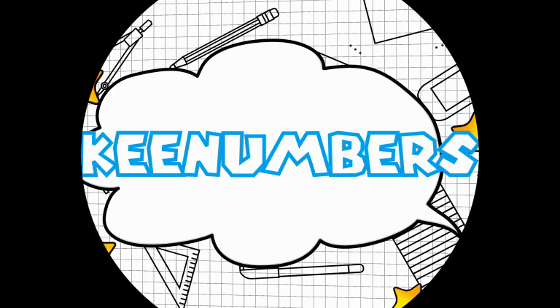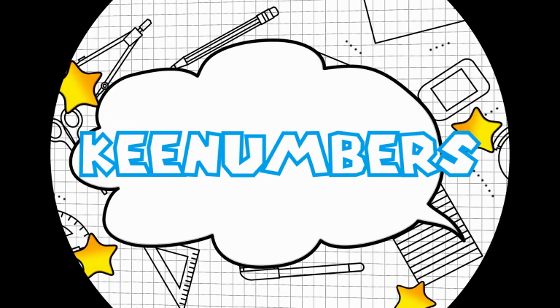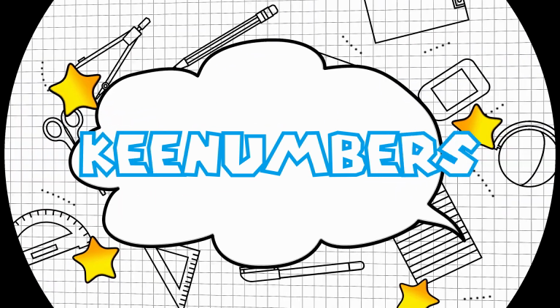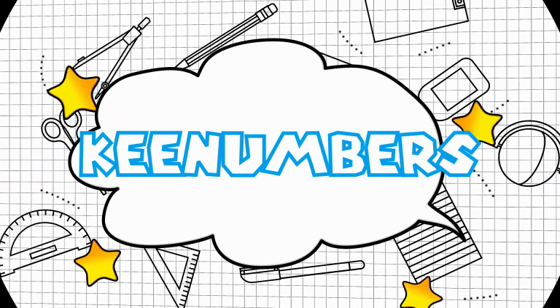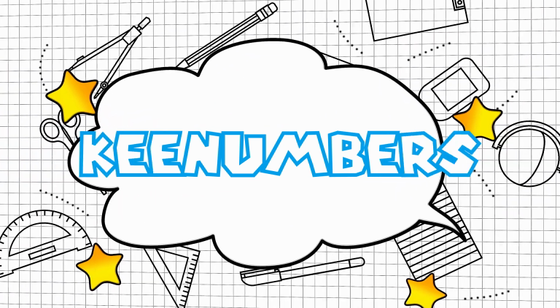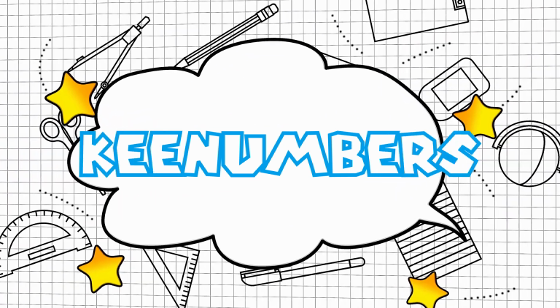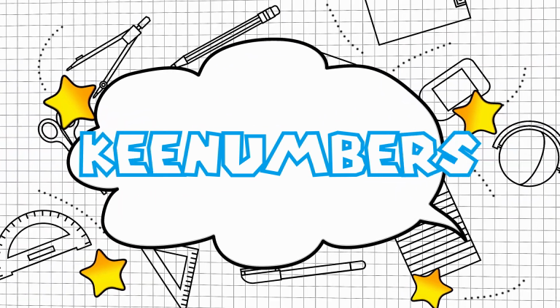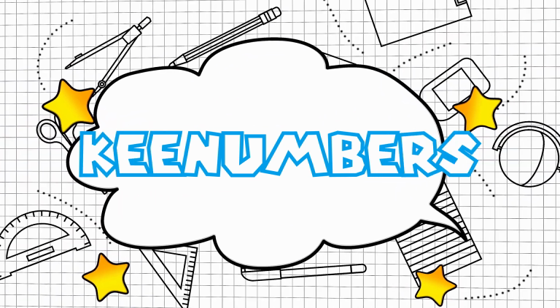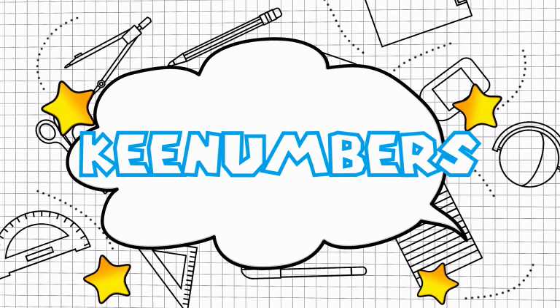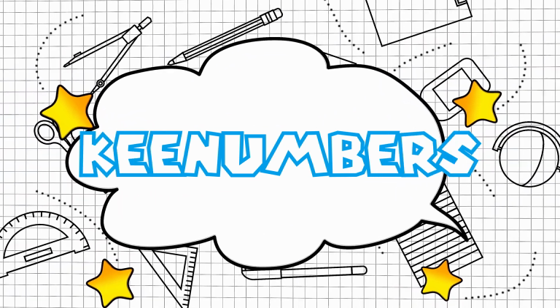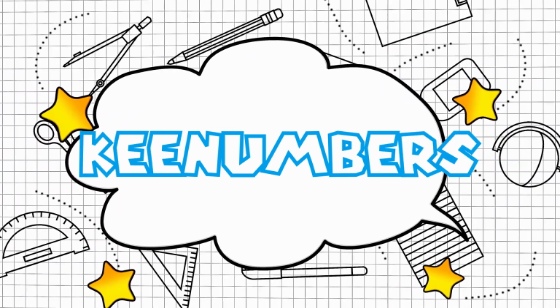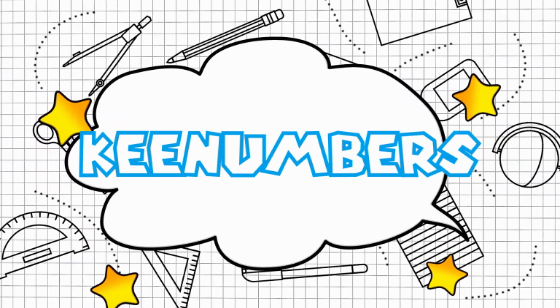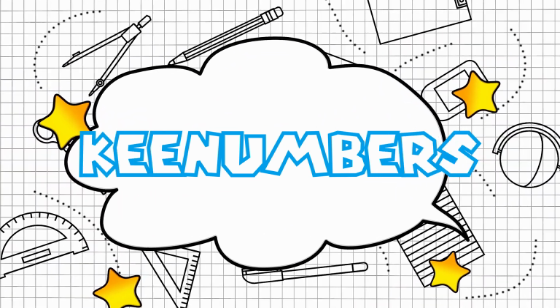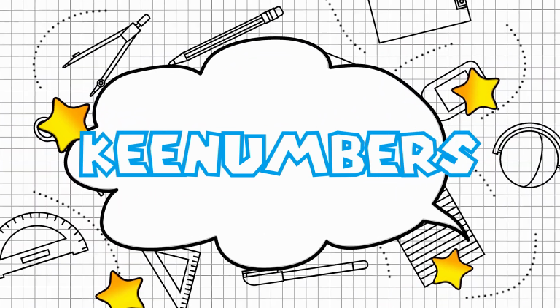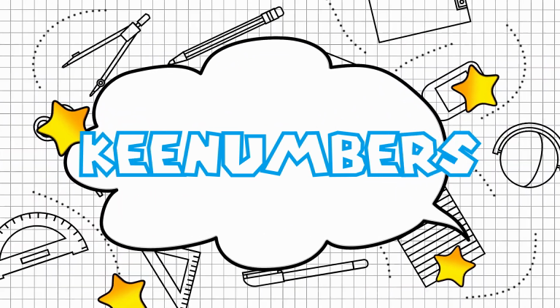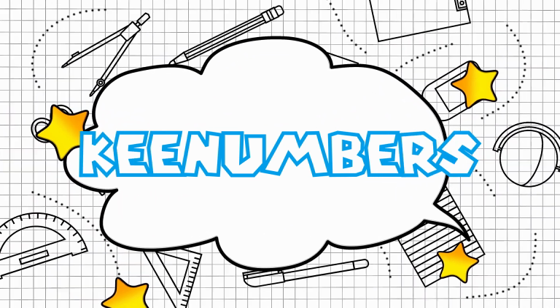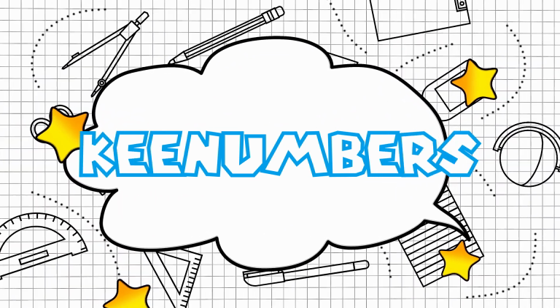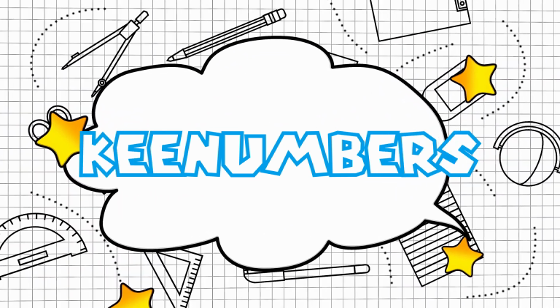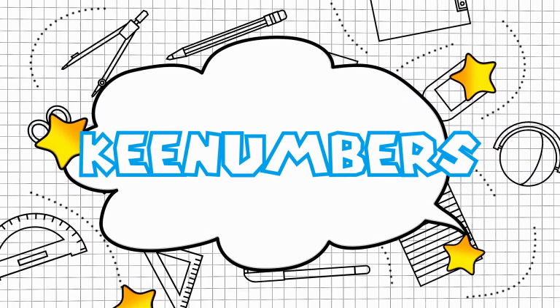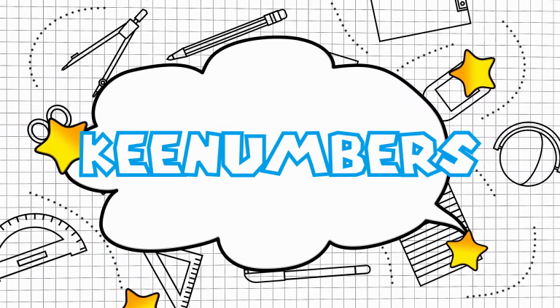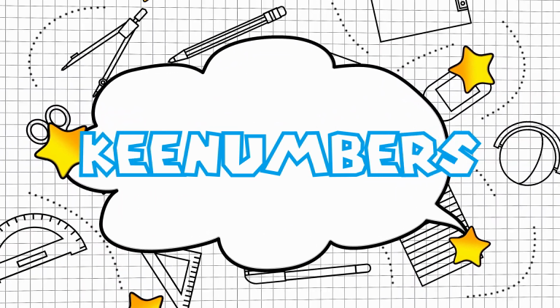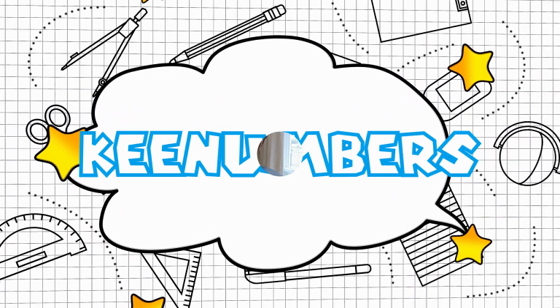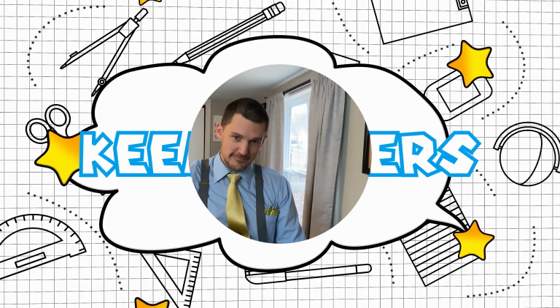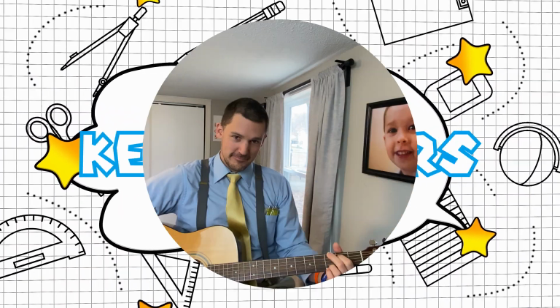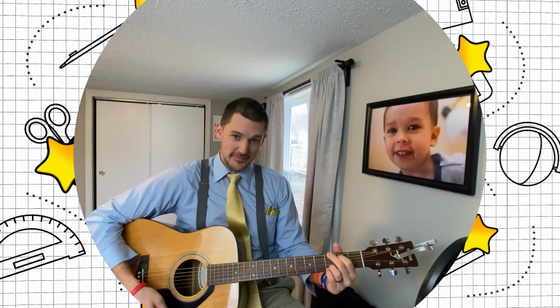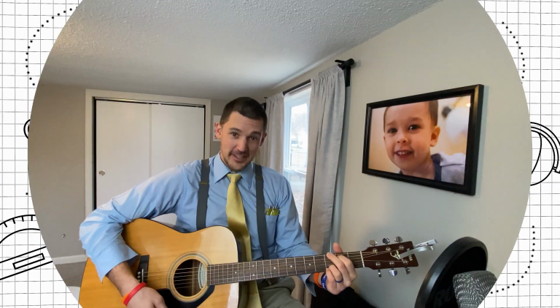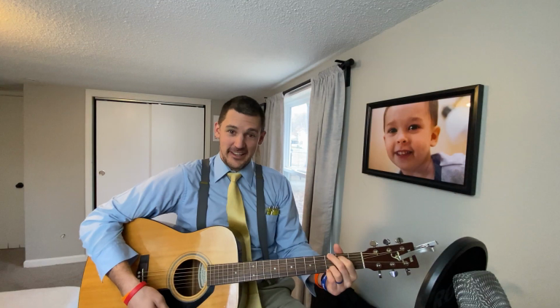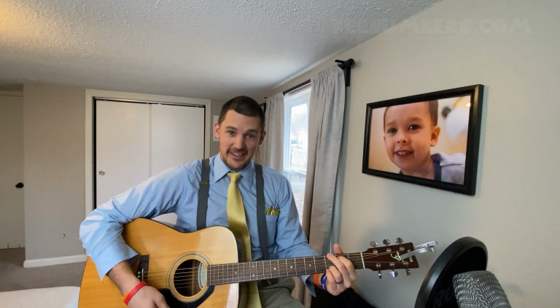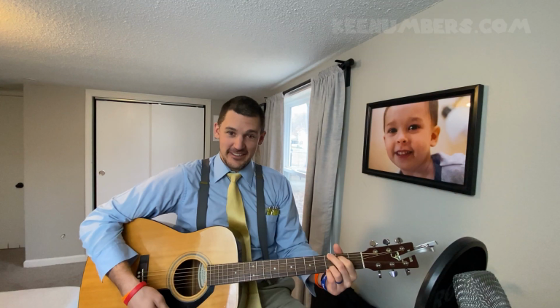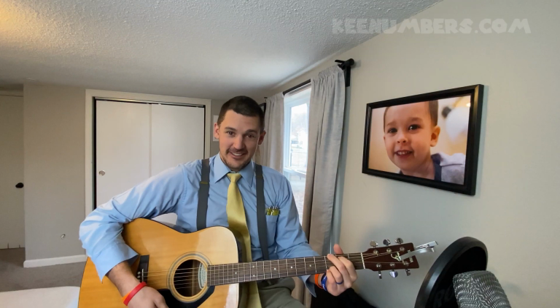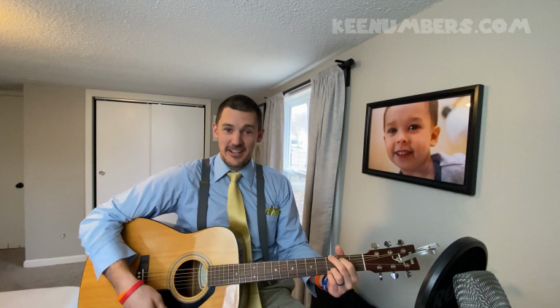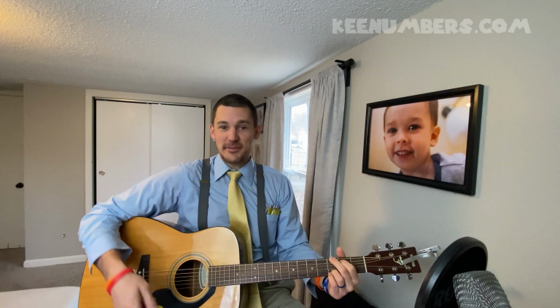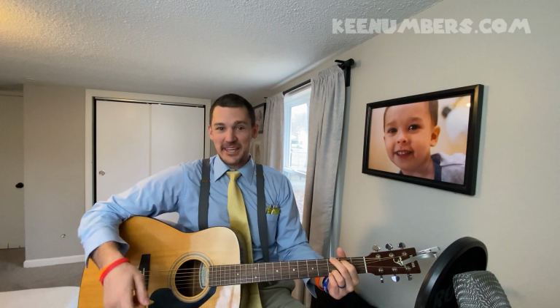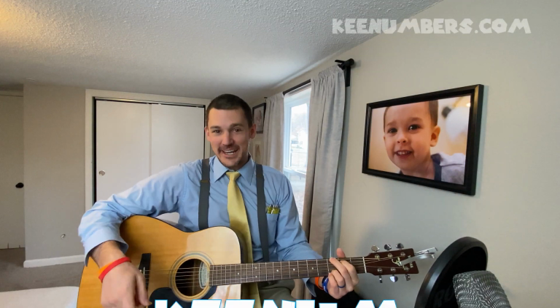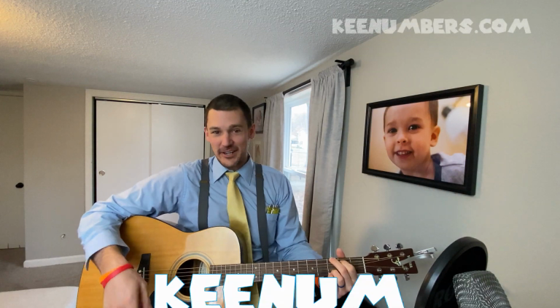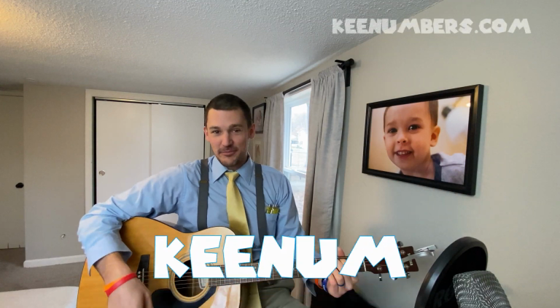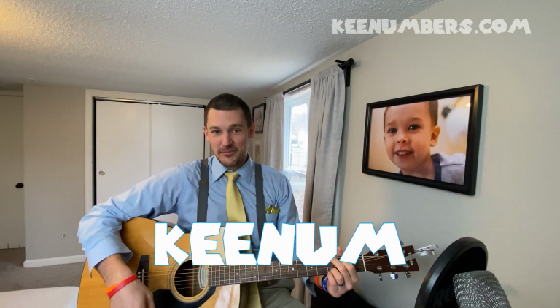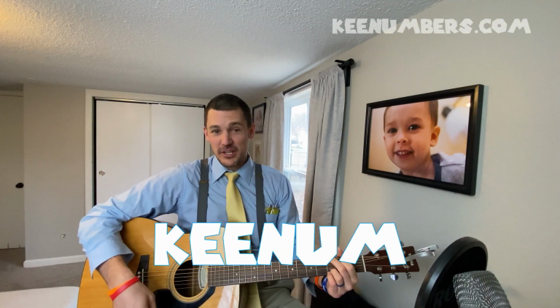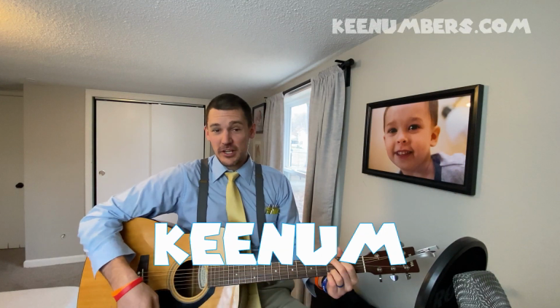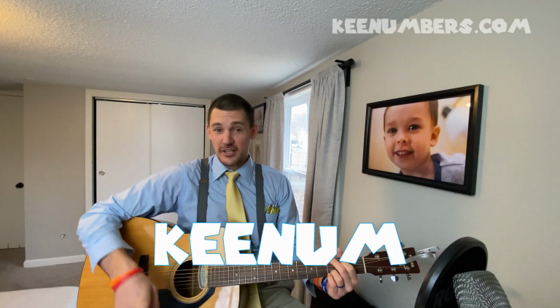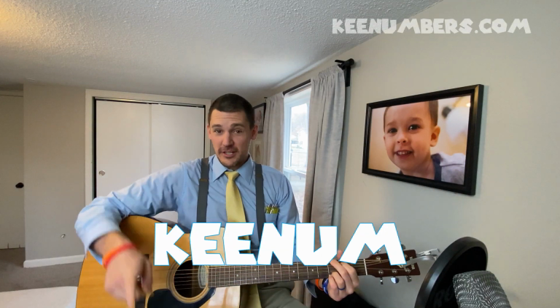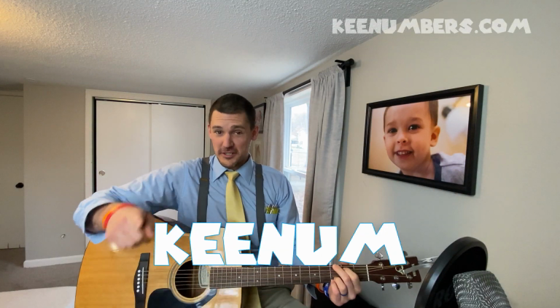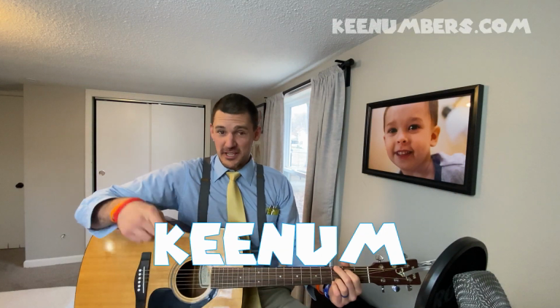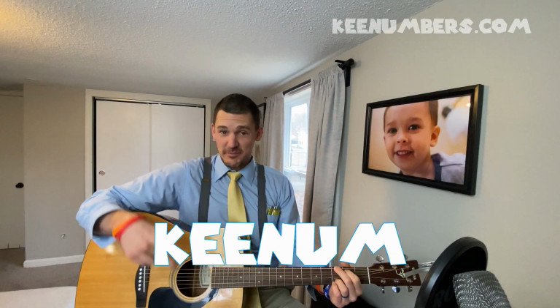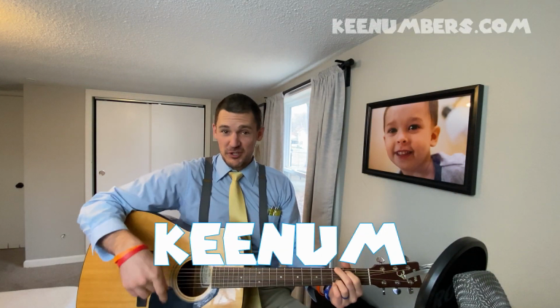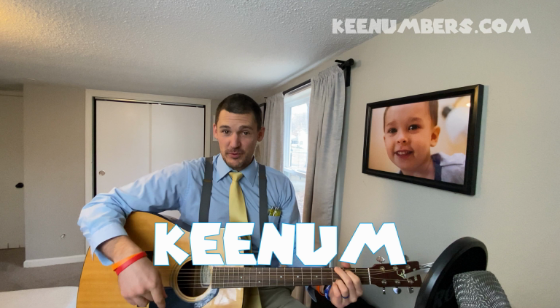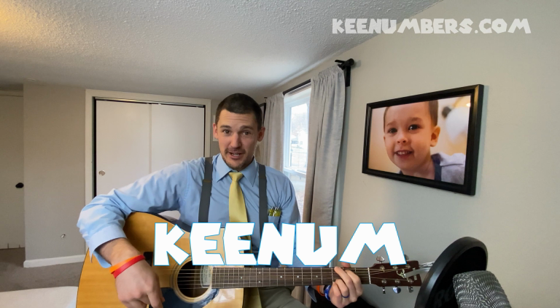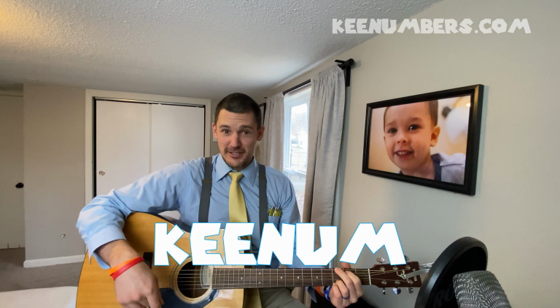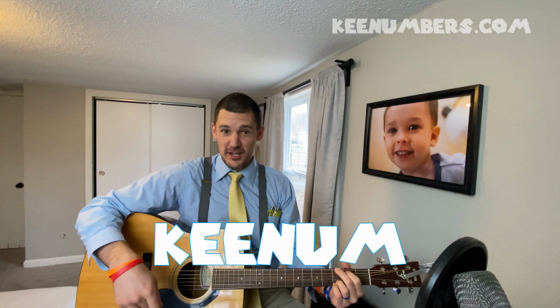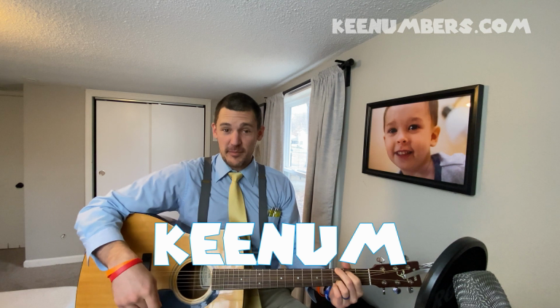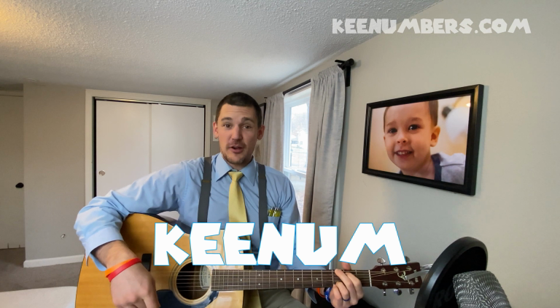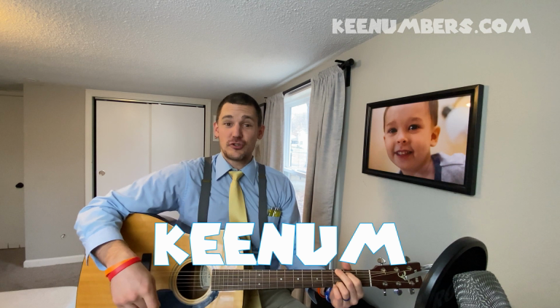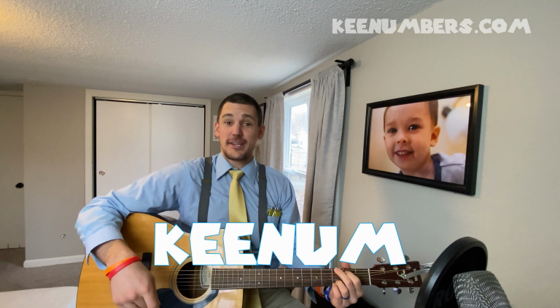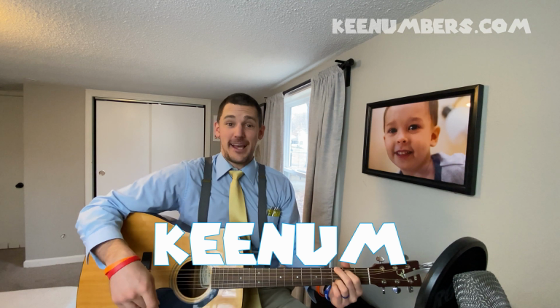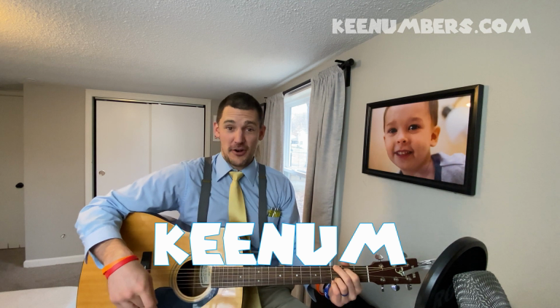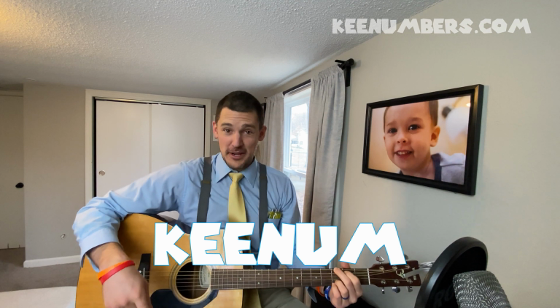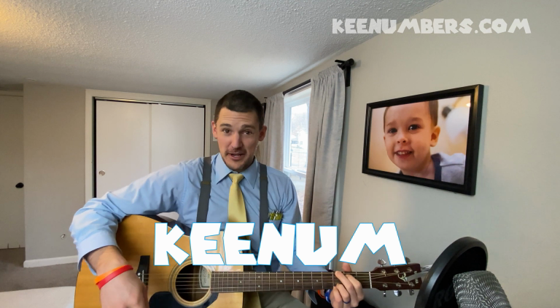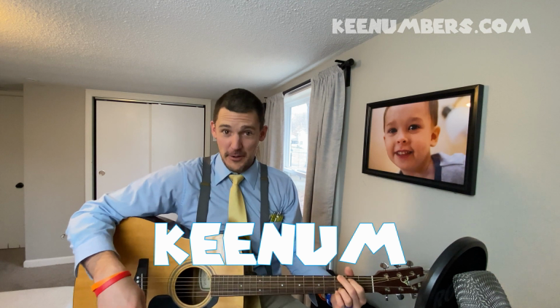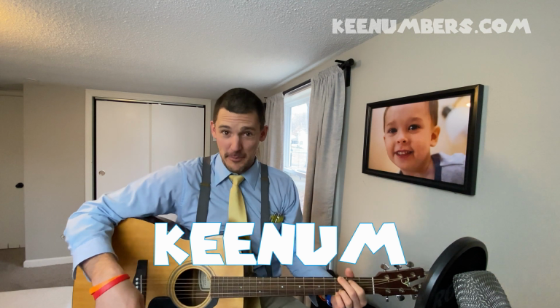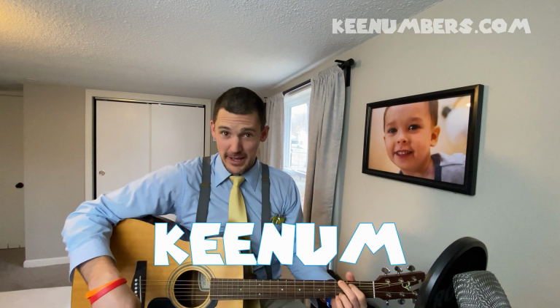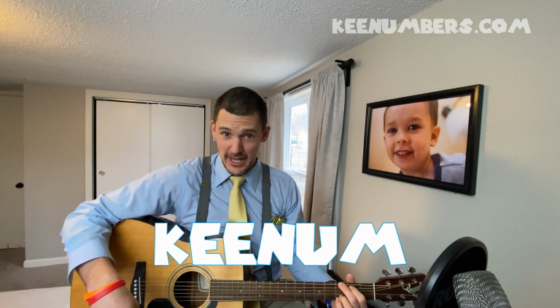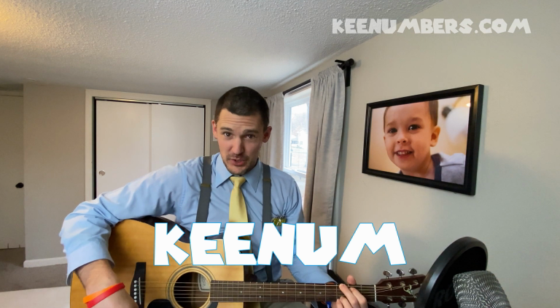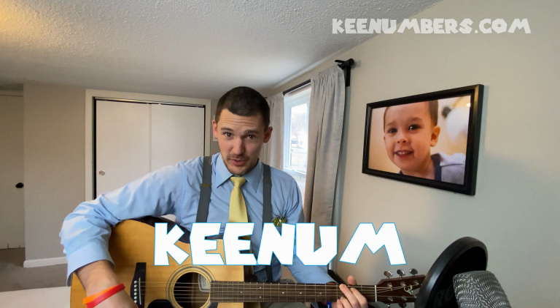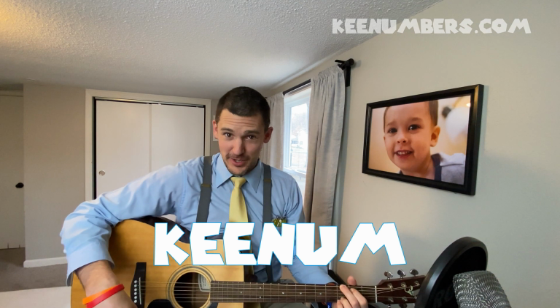Hey, I'm Keenum. In this episode we're going to talk about counting backwards.